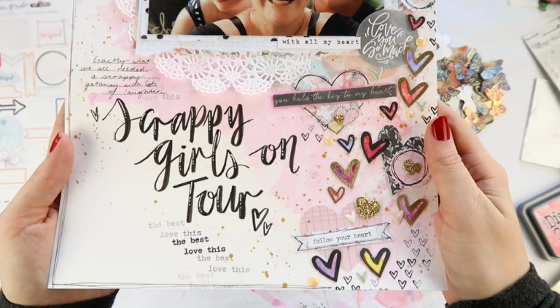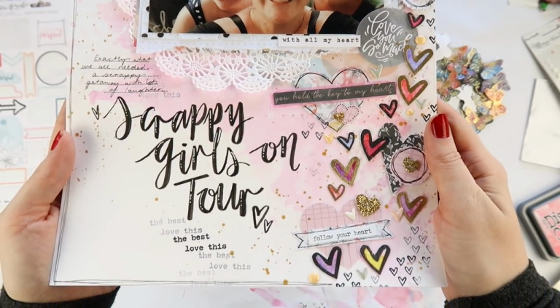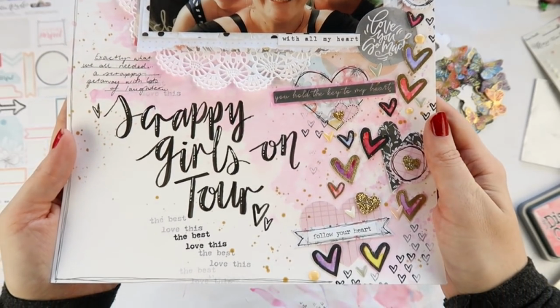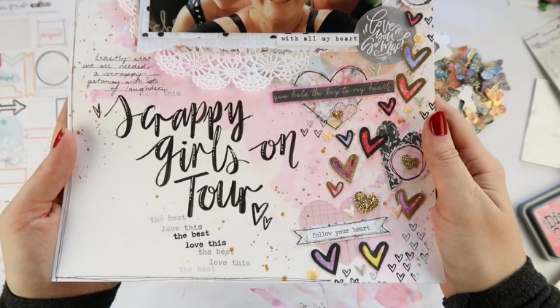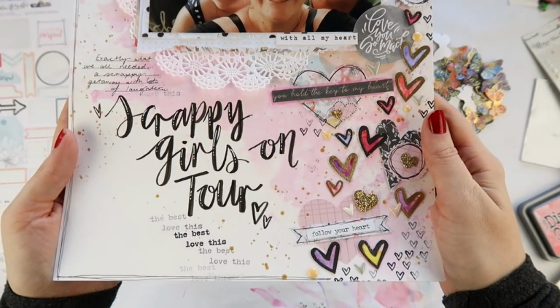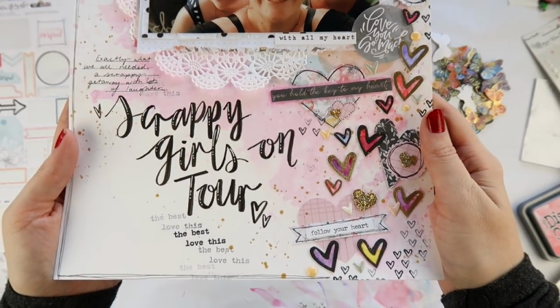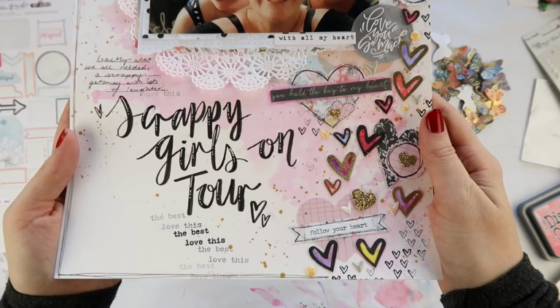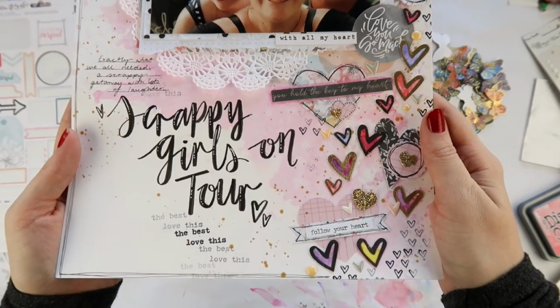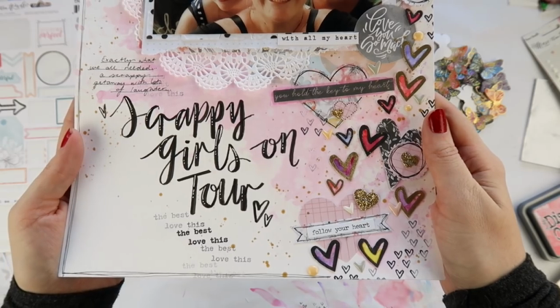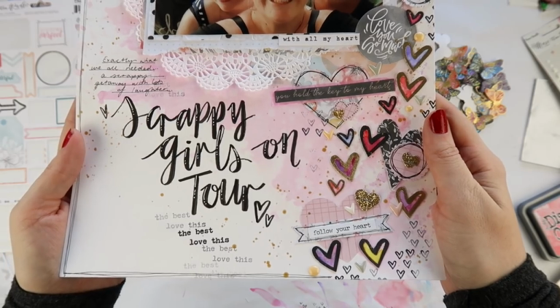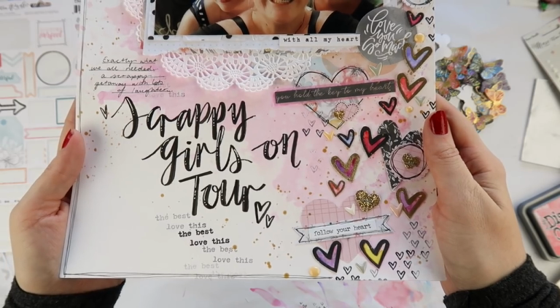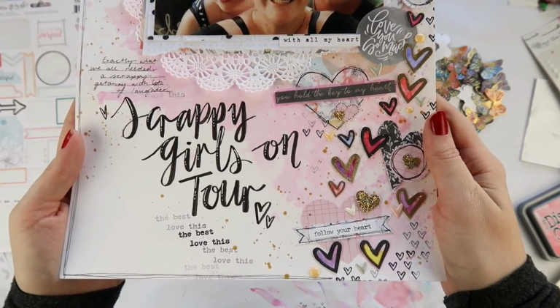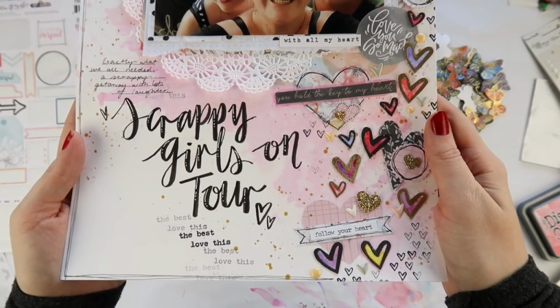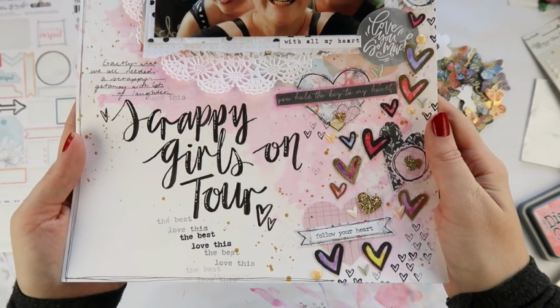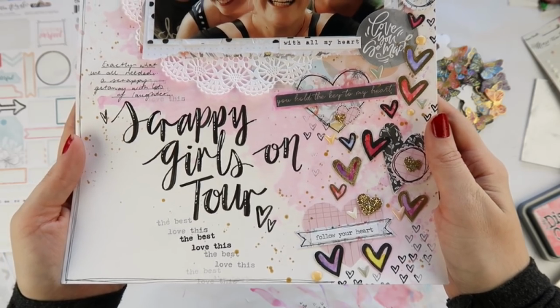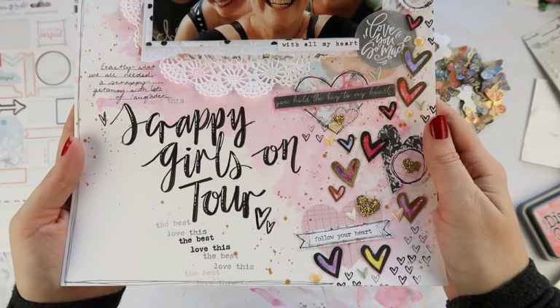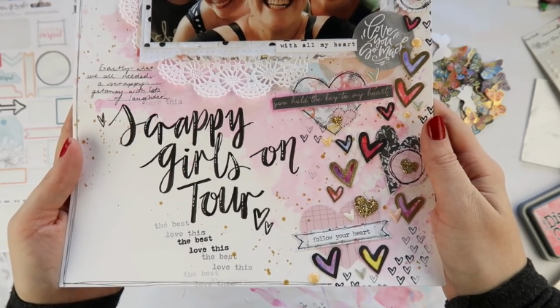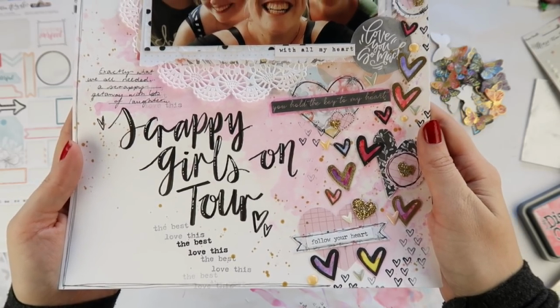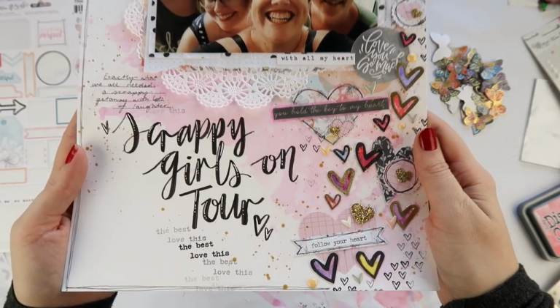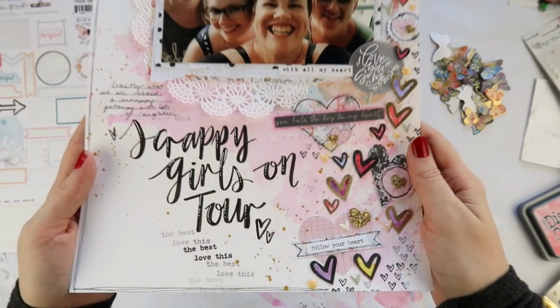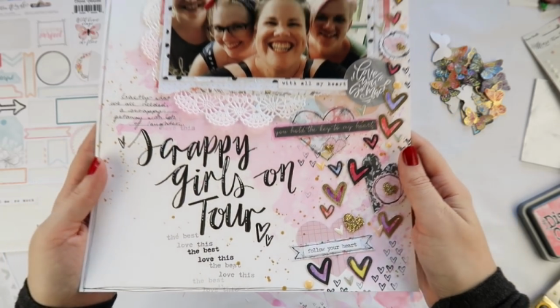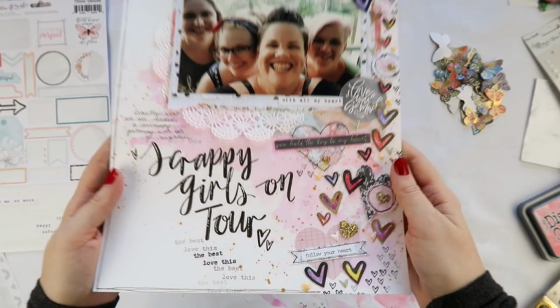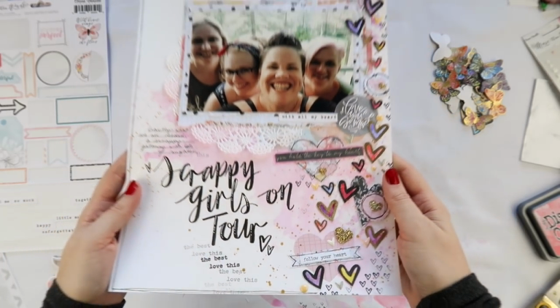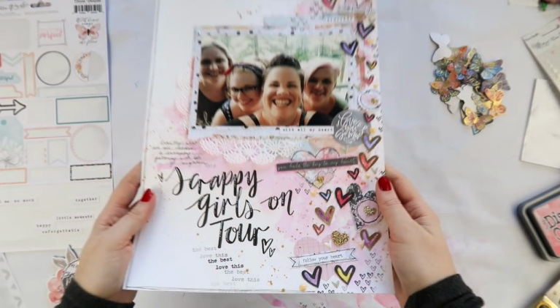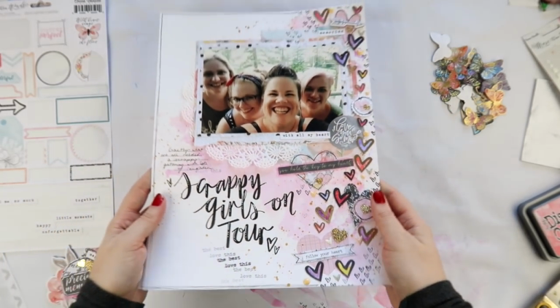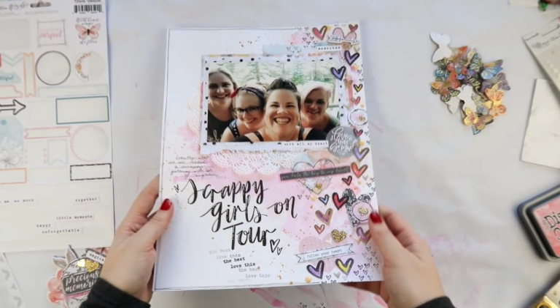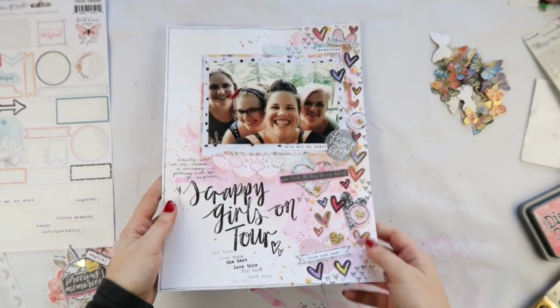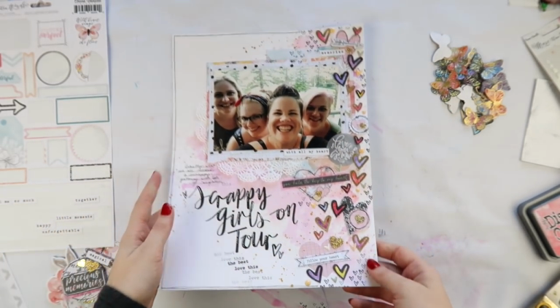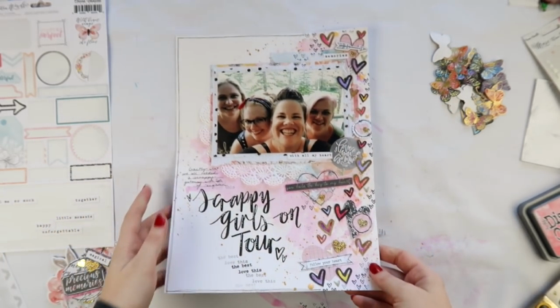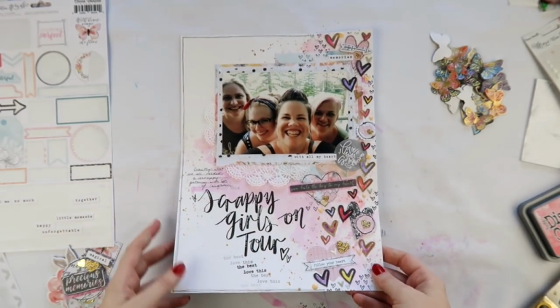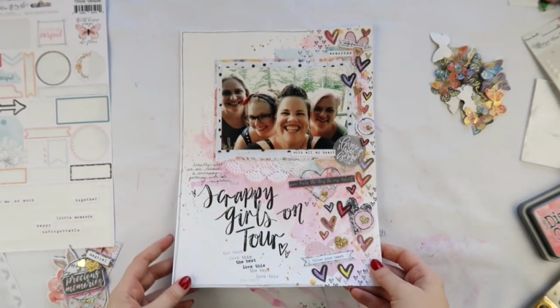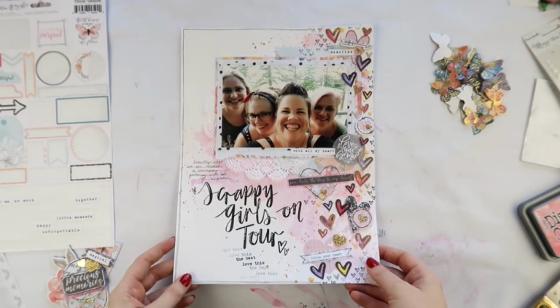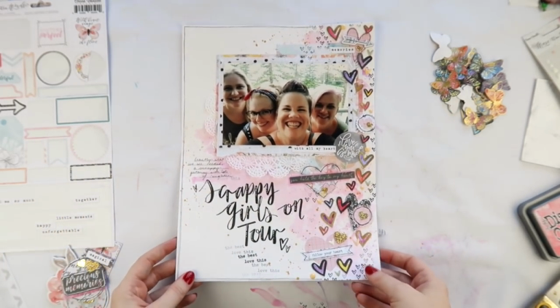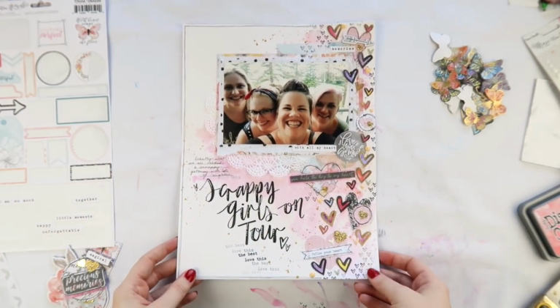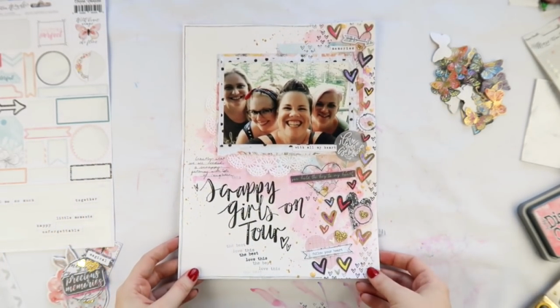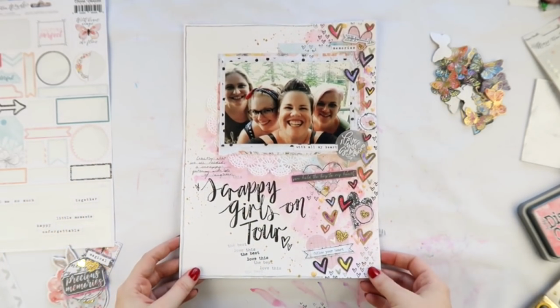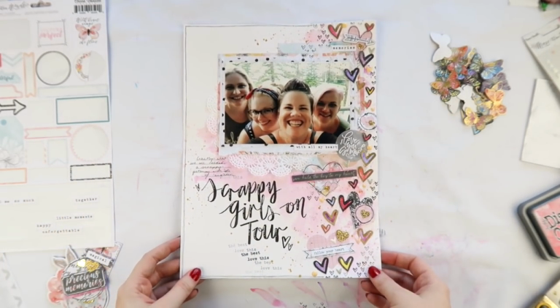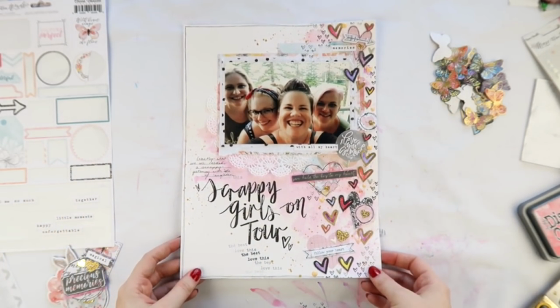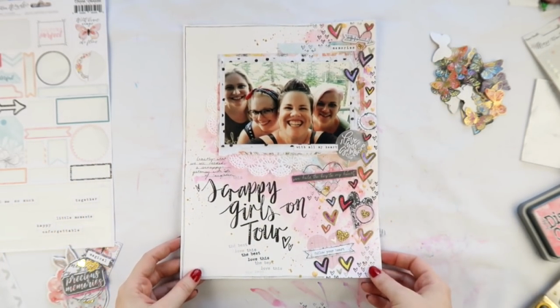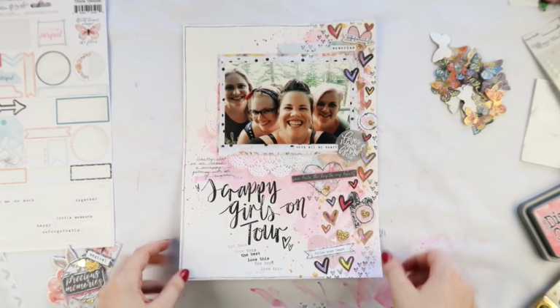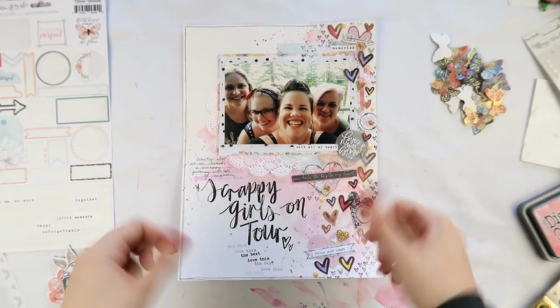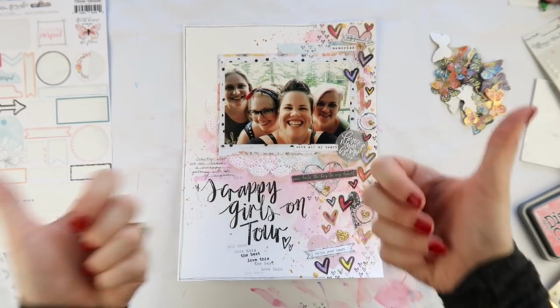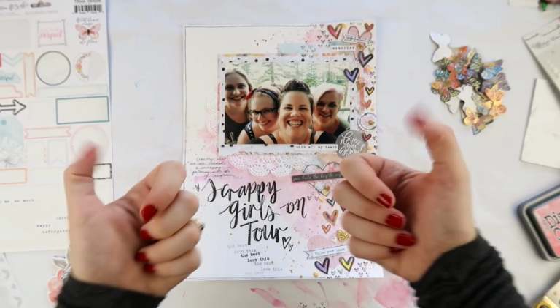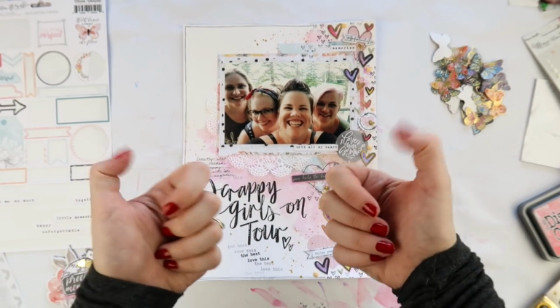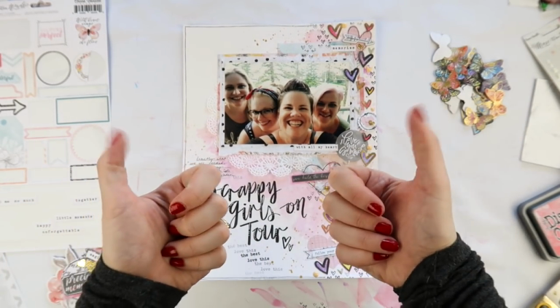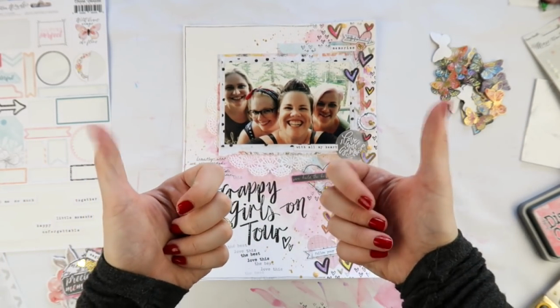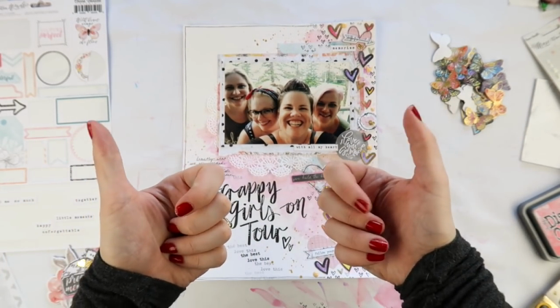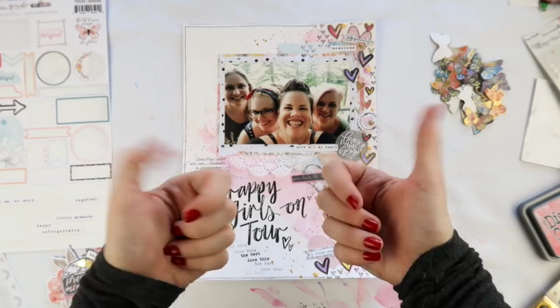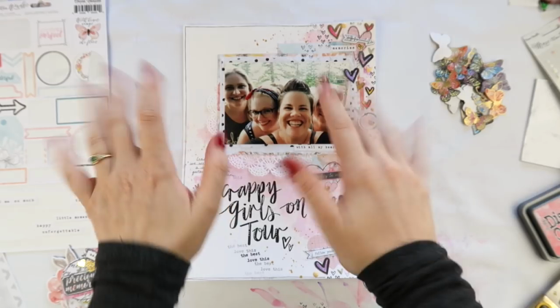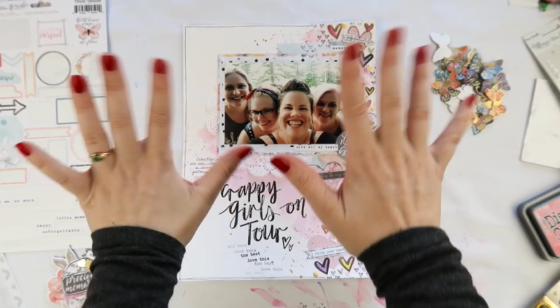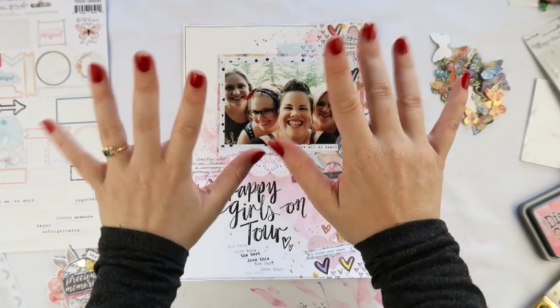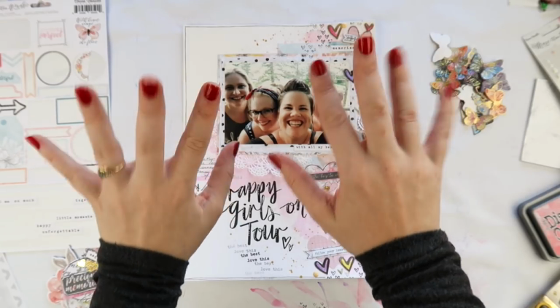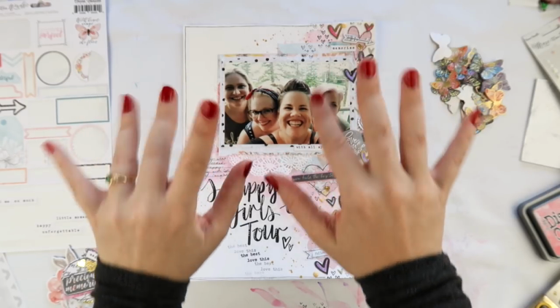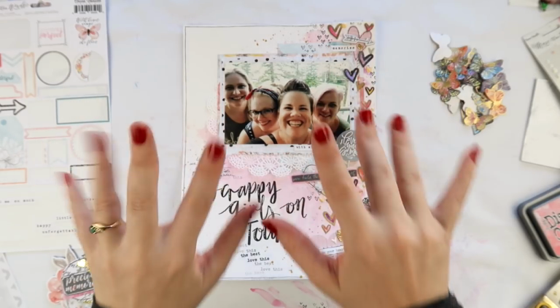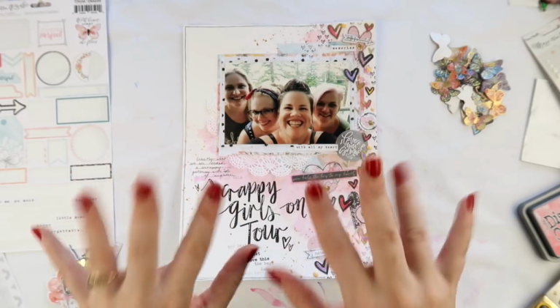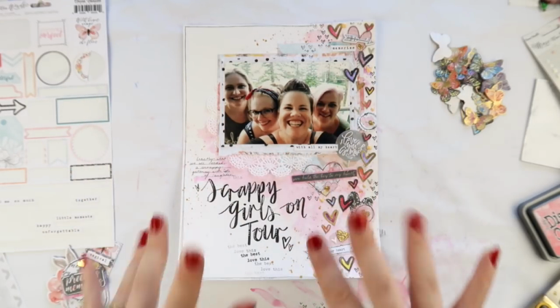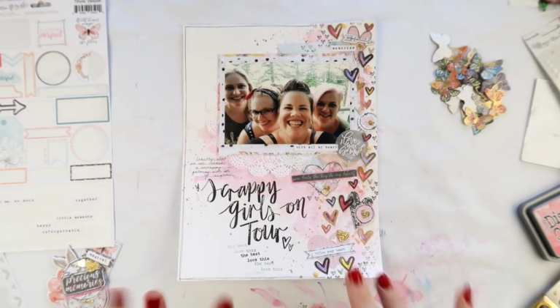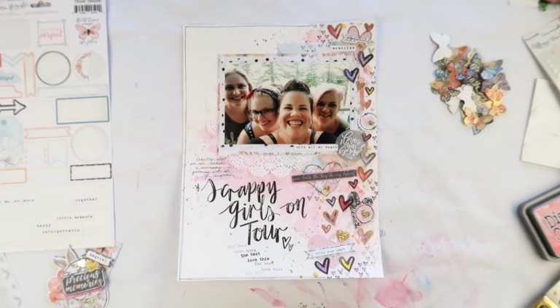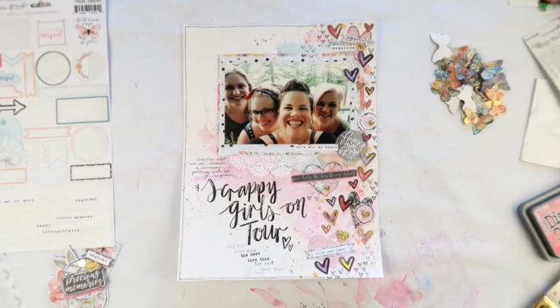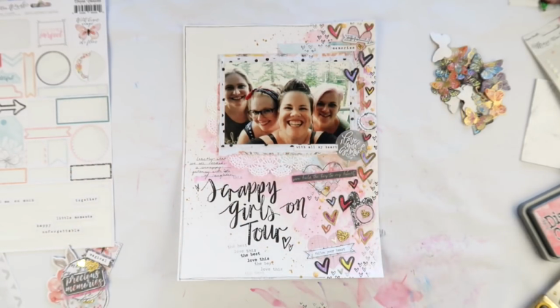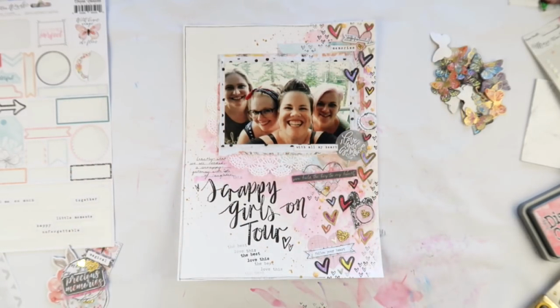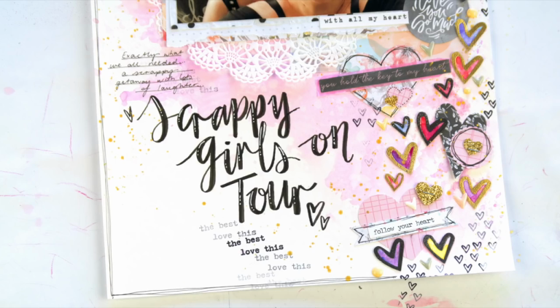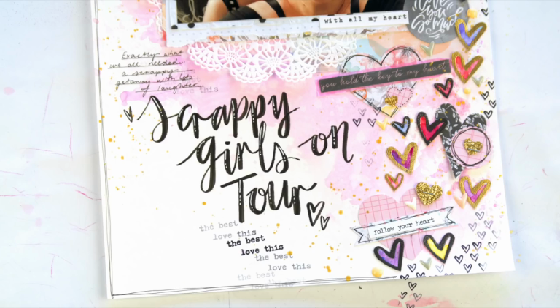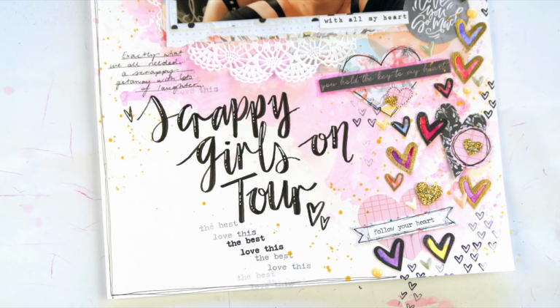Thanks so much for watching today. I have a blog post over on the Coco Vanilla blog if you'd like to see some more close-up pictures, and I'll see you next time. Bye!